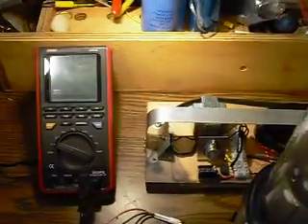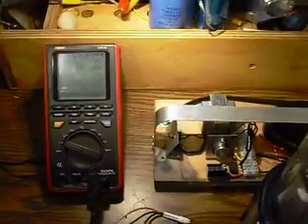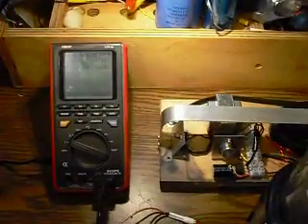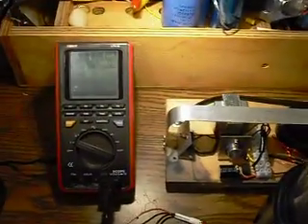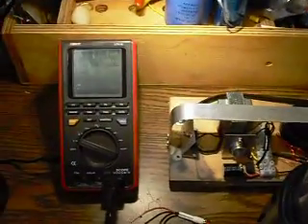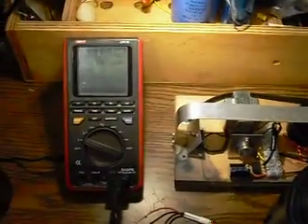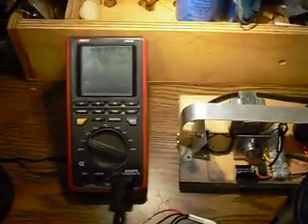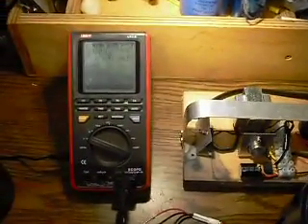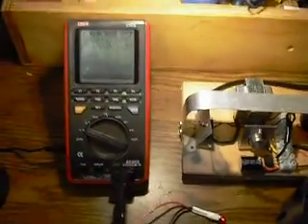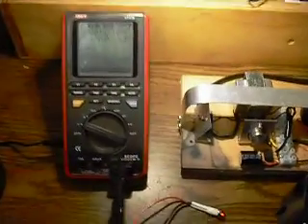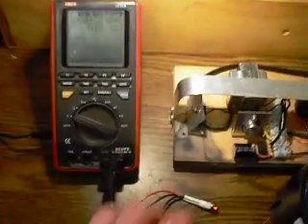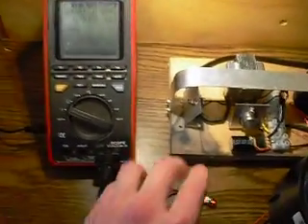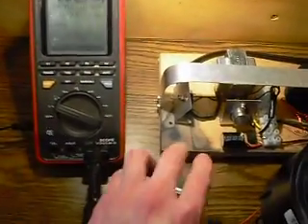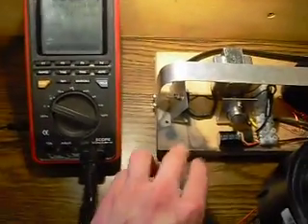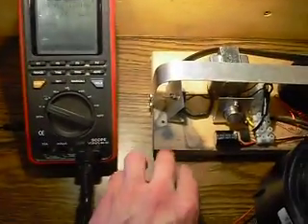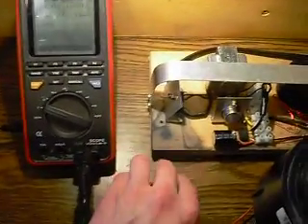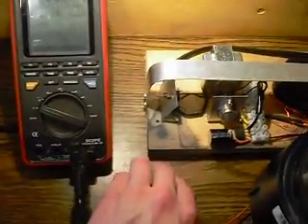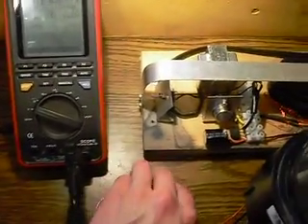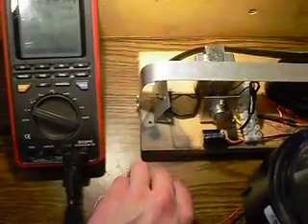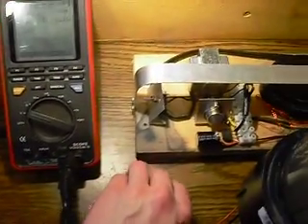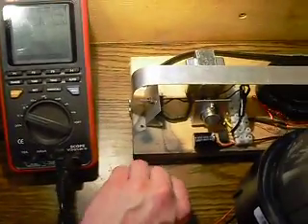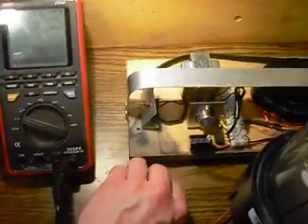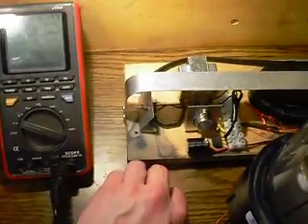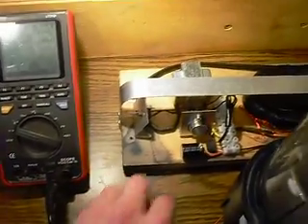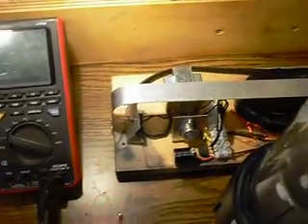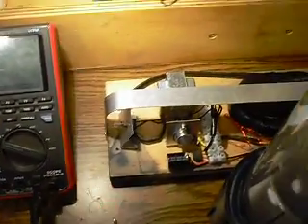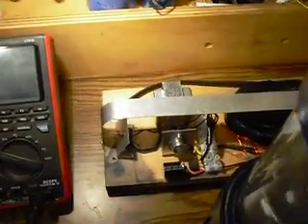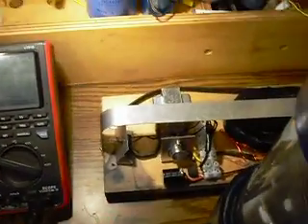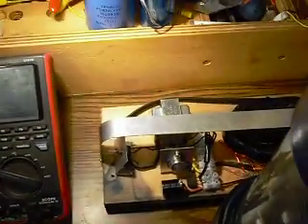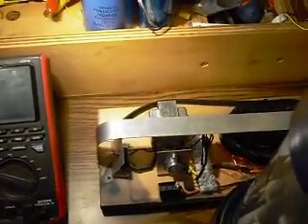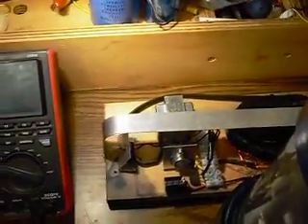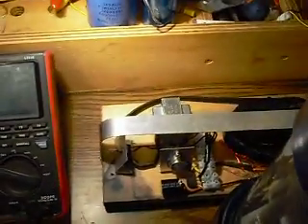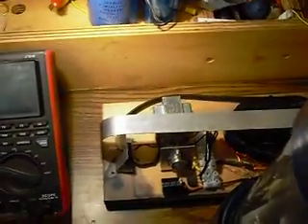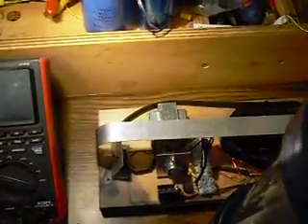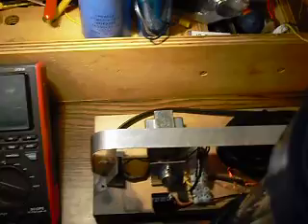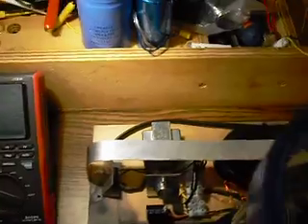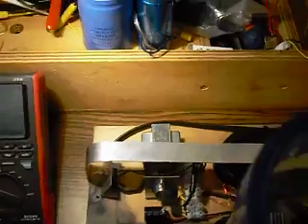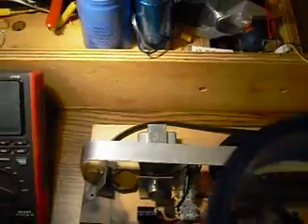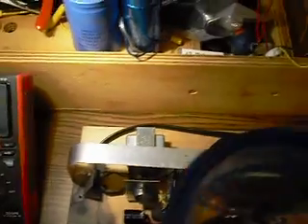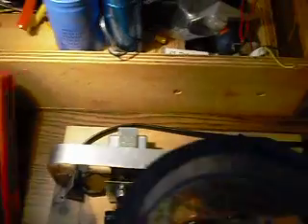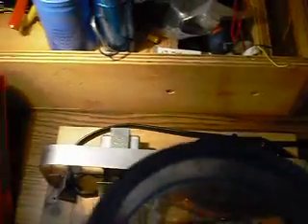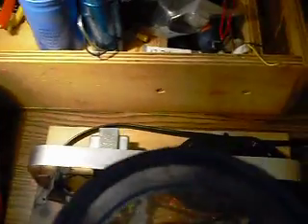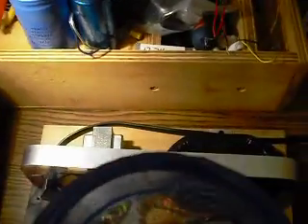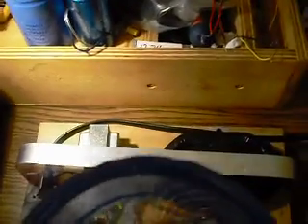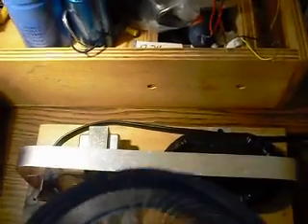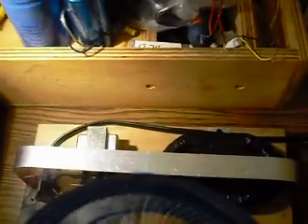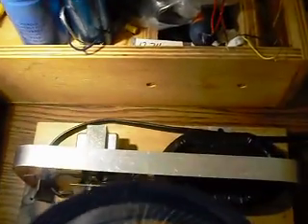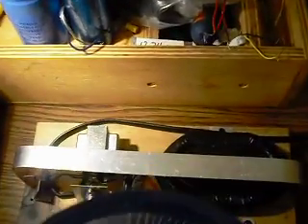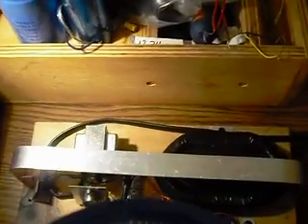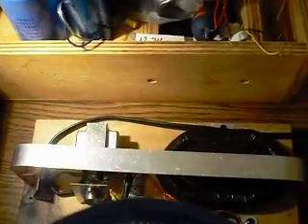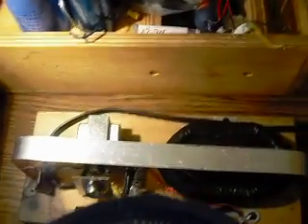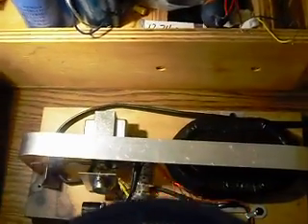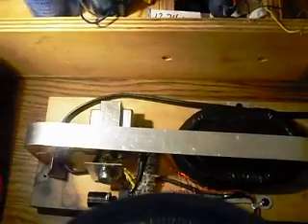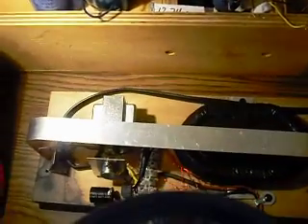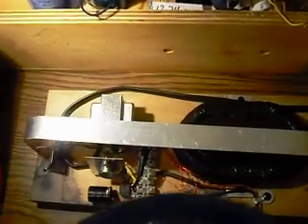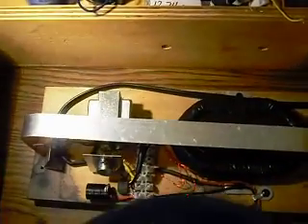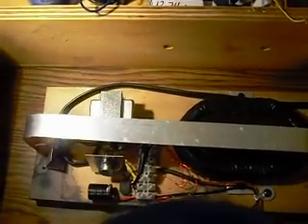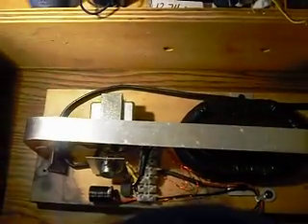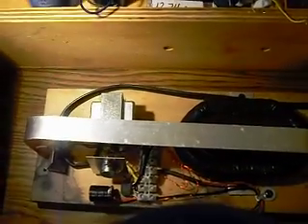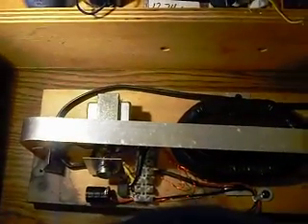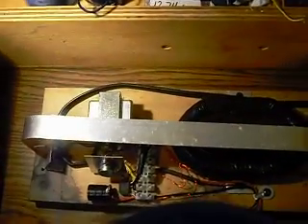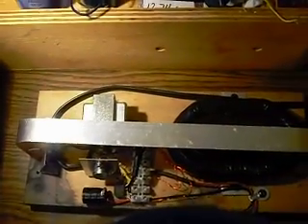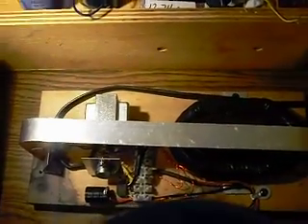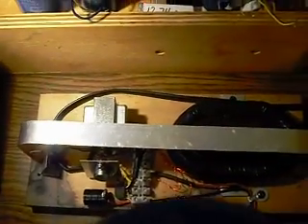Well, this is just a short clip I wanted to show you of just one of the things that you can do with the radiant charging circuit.